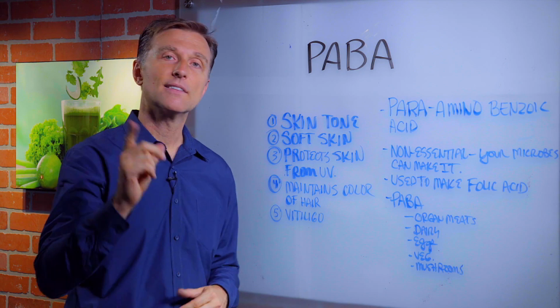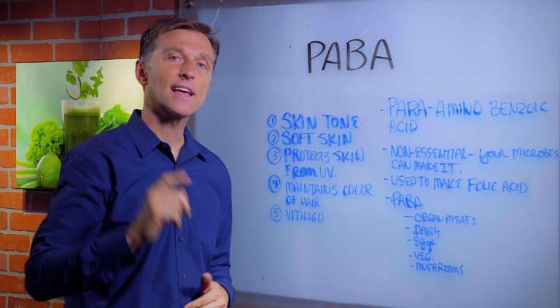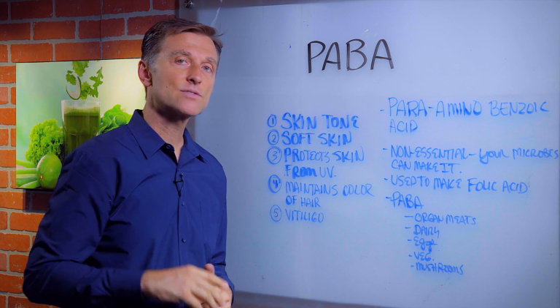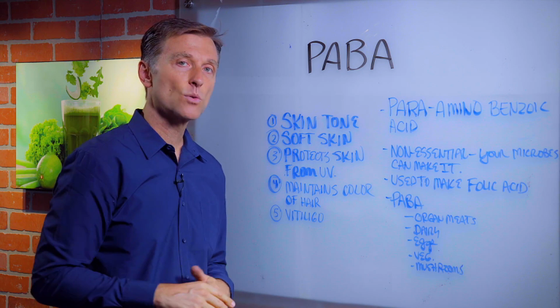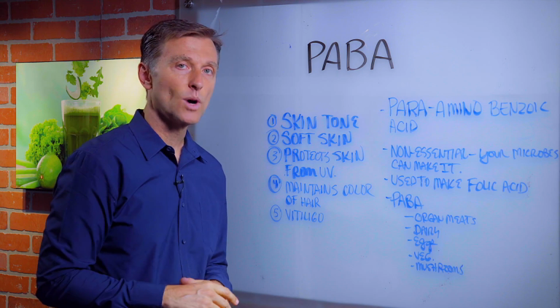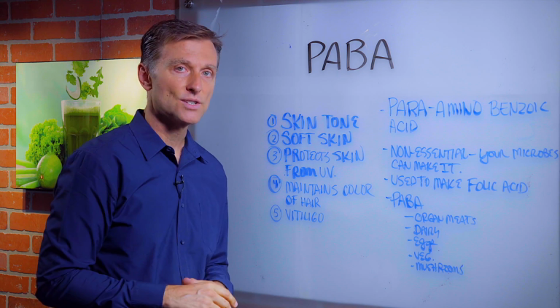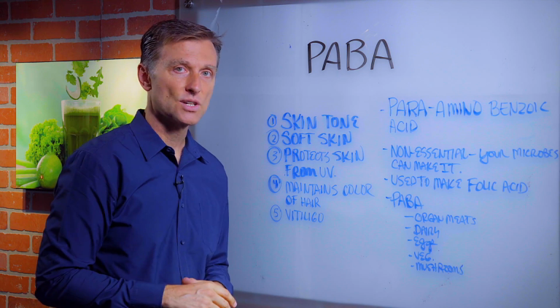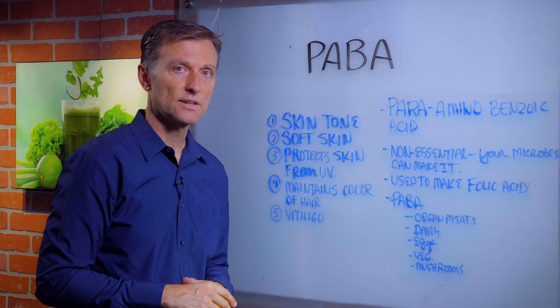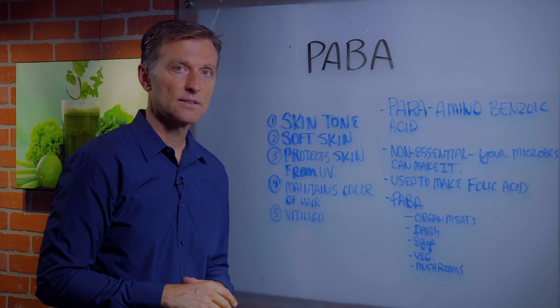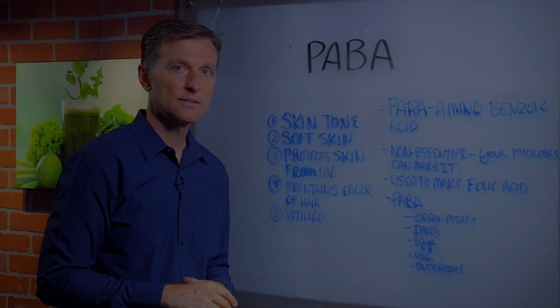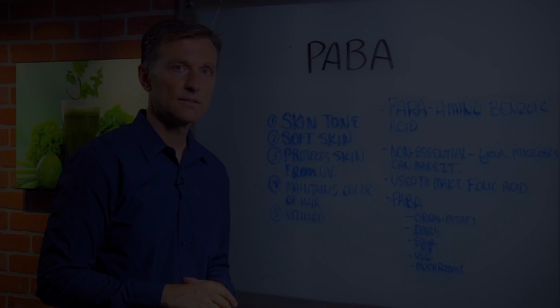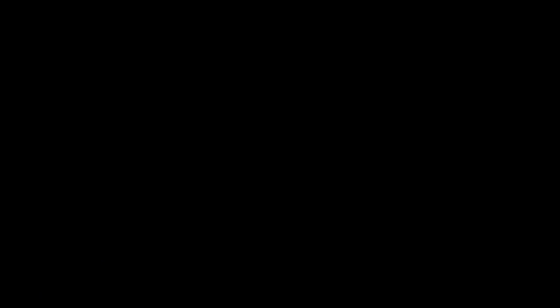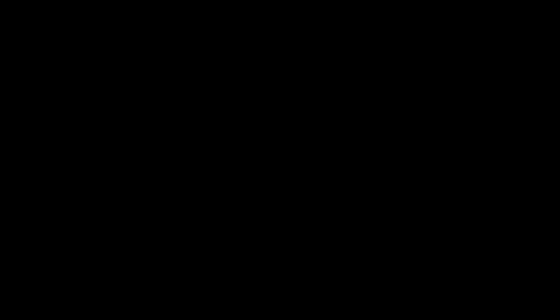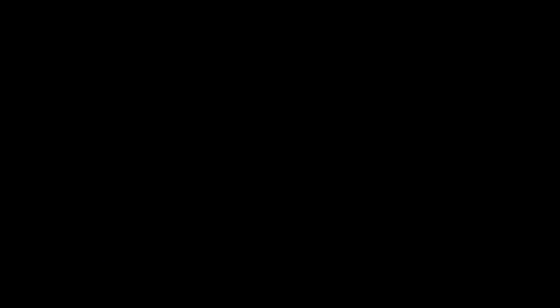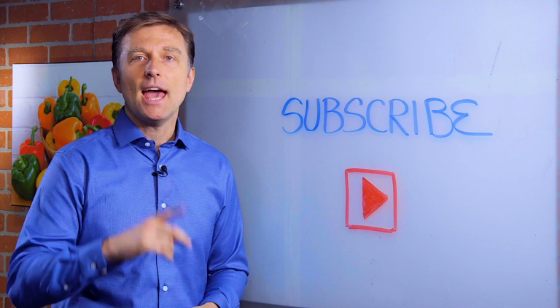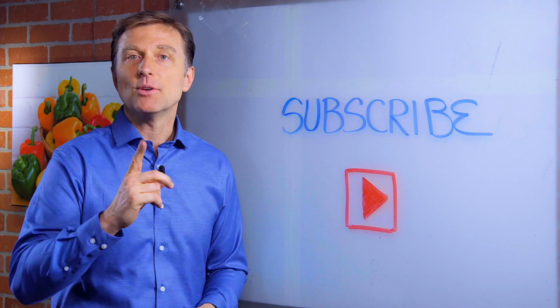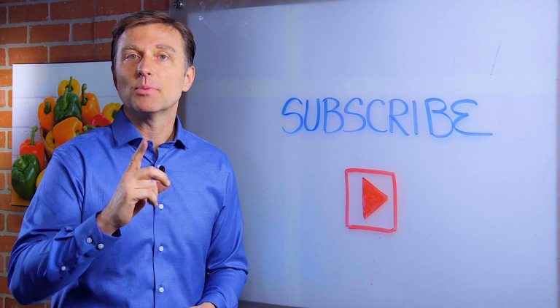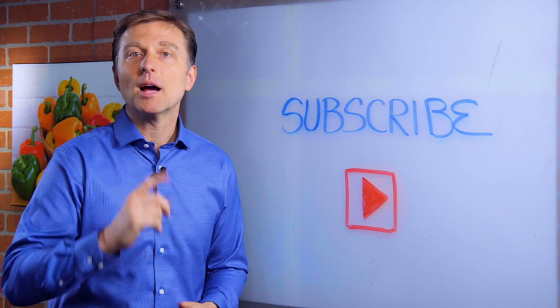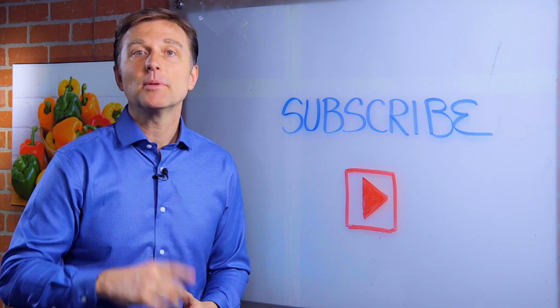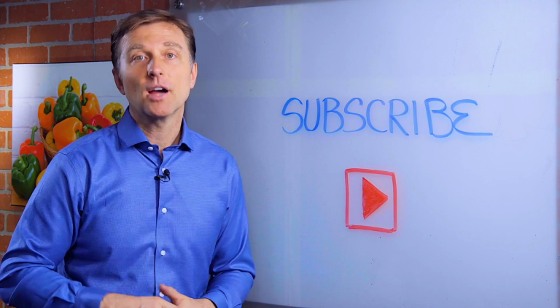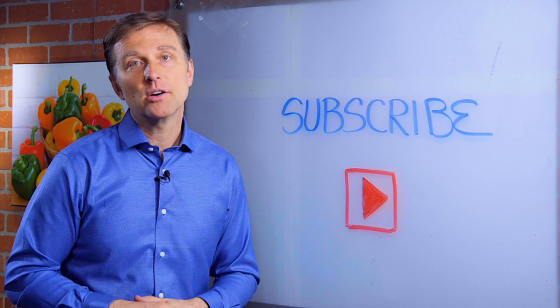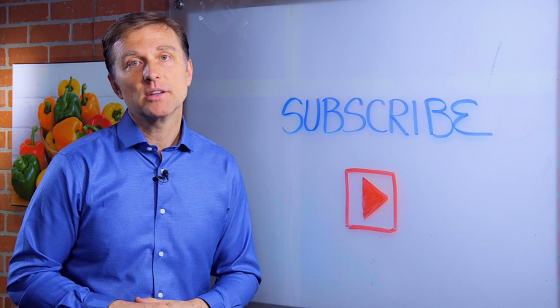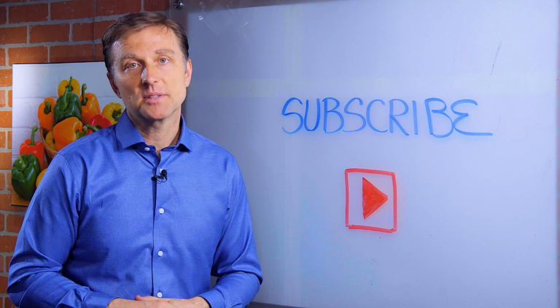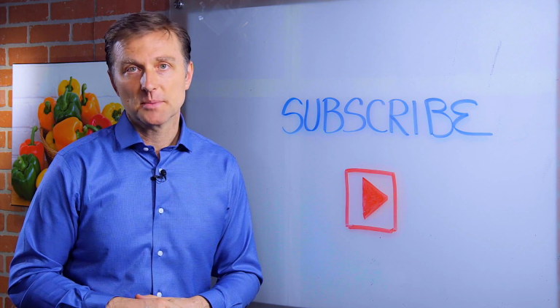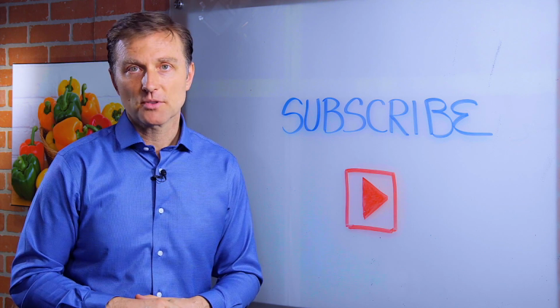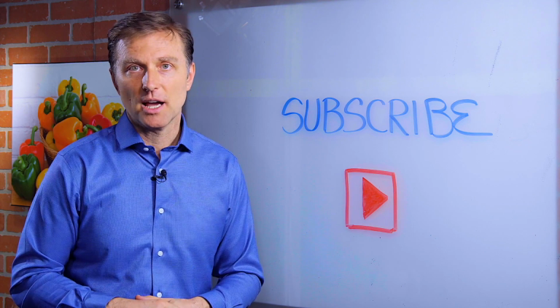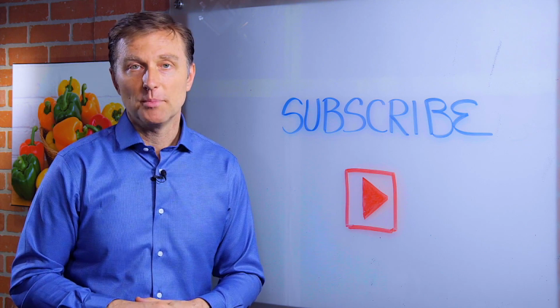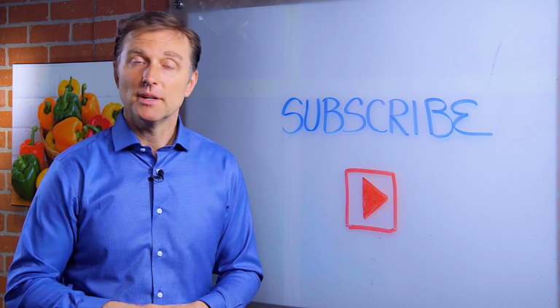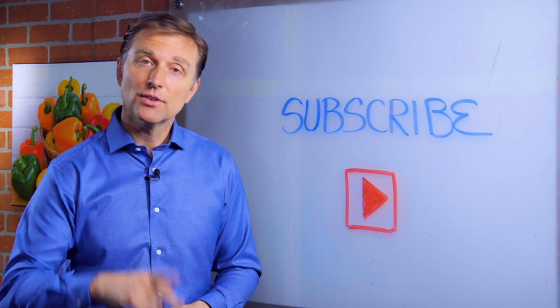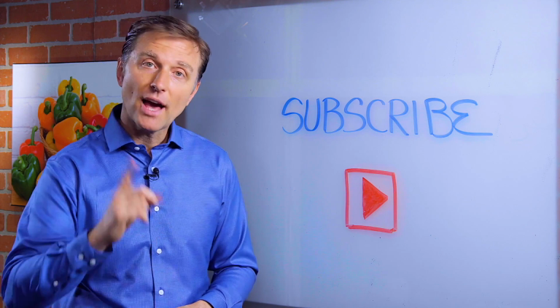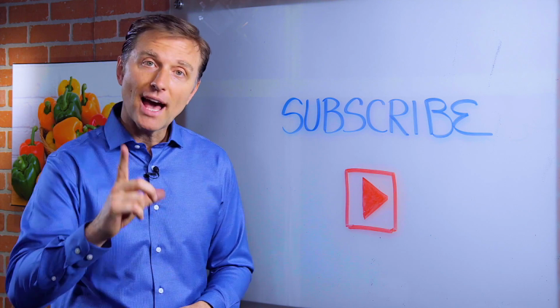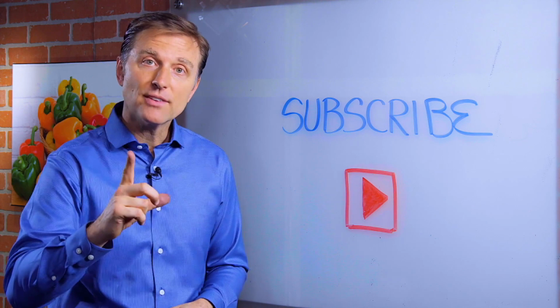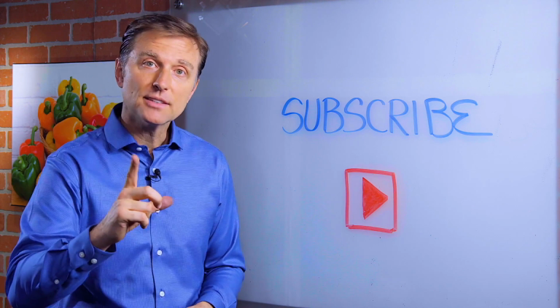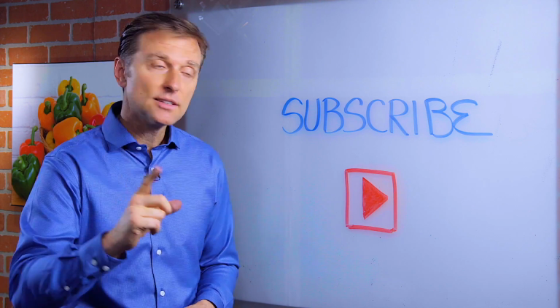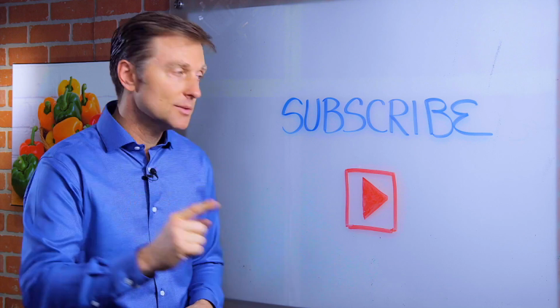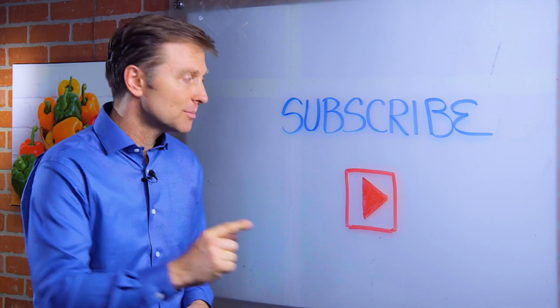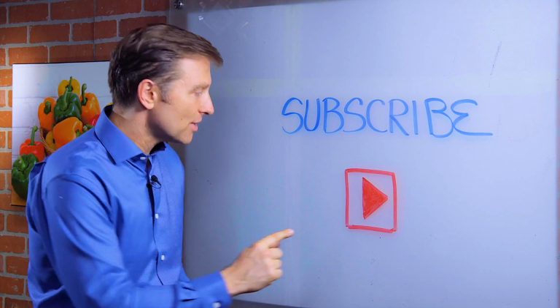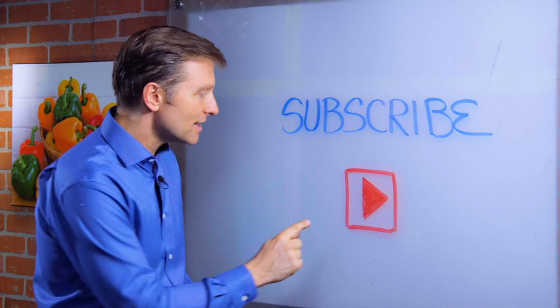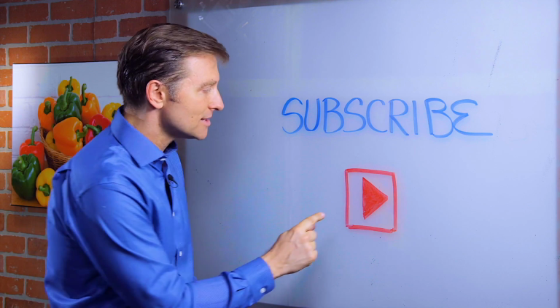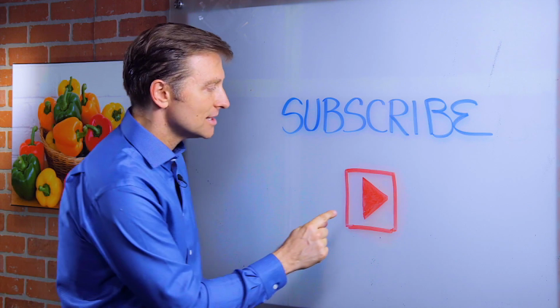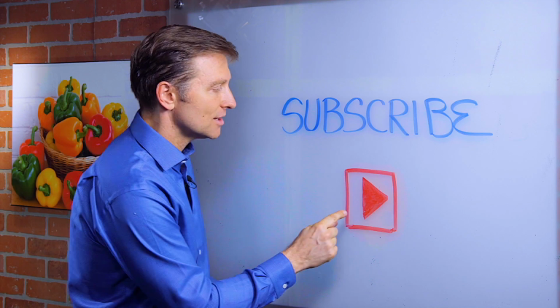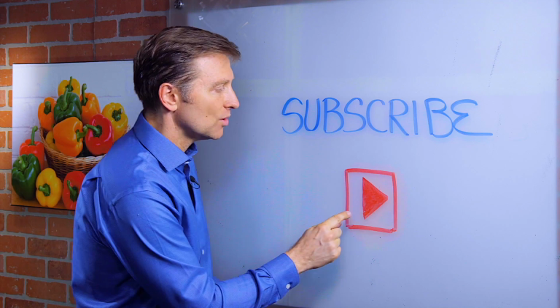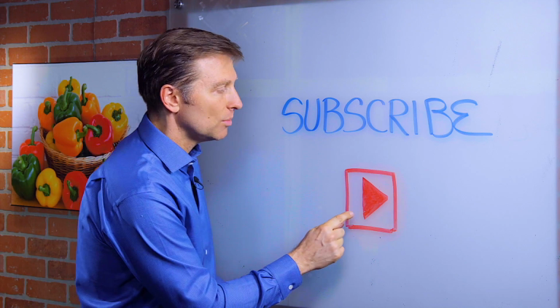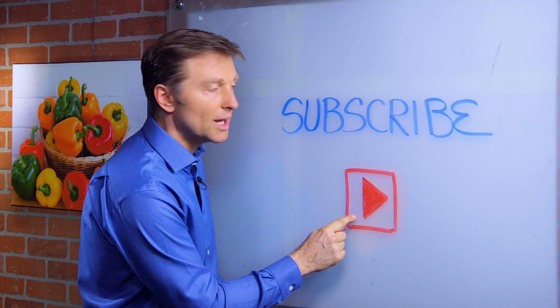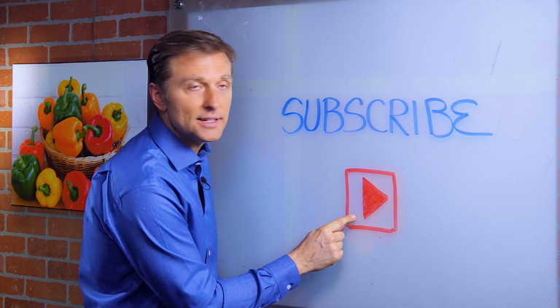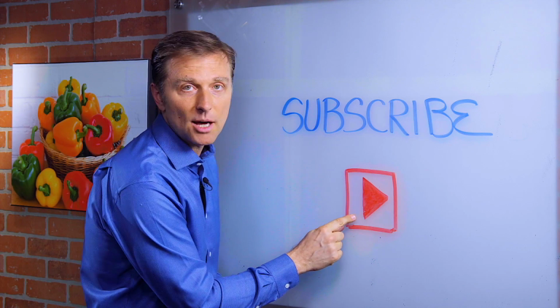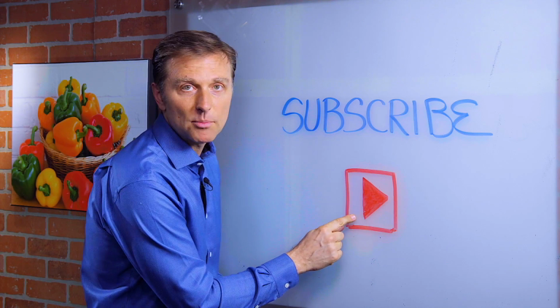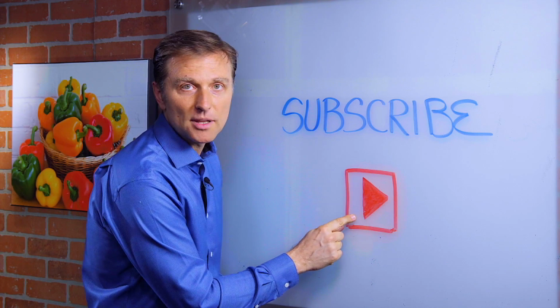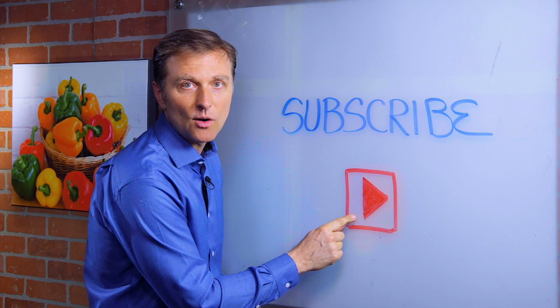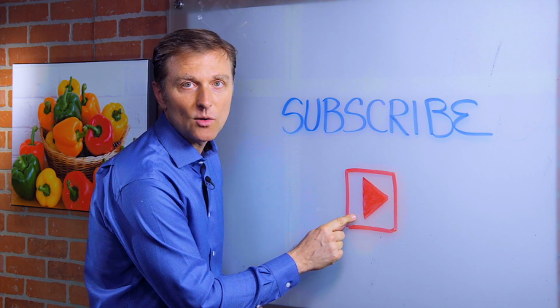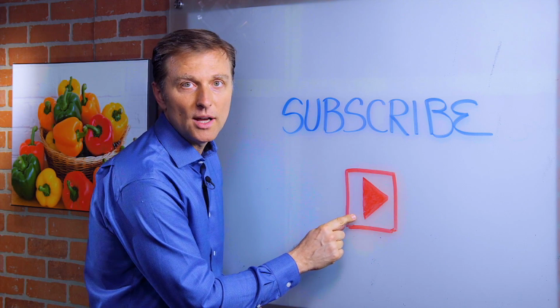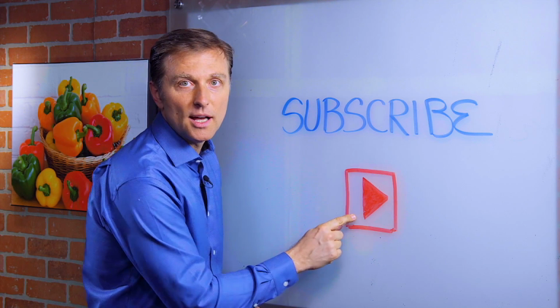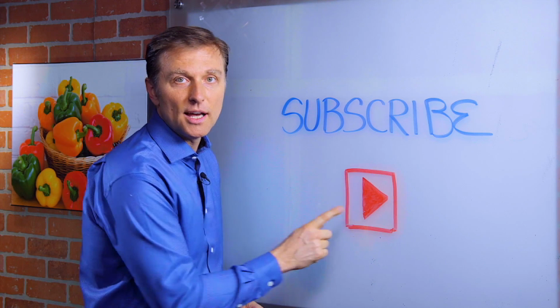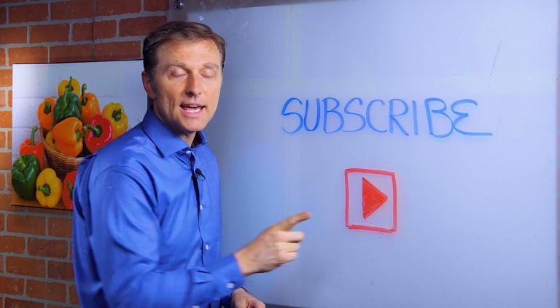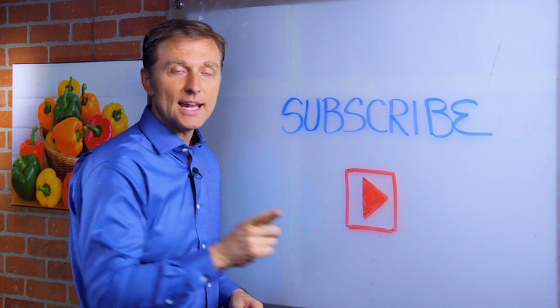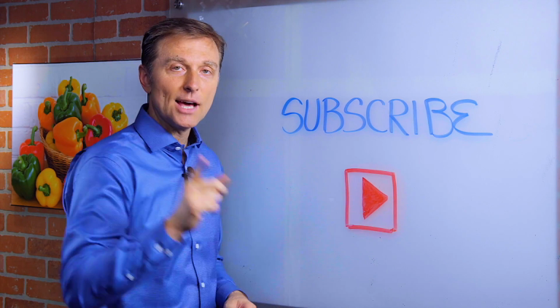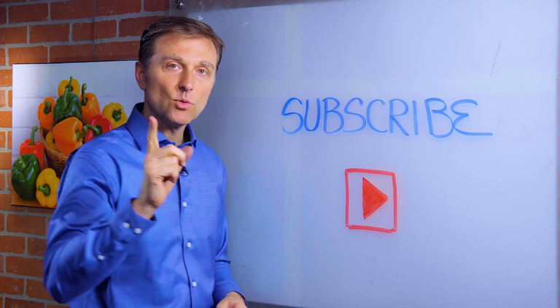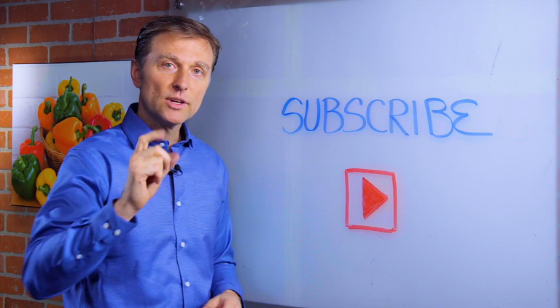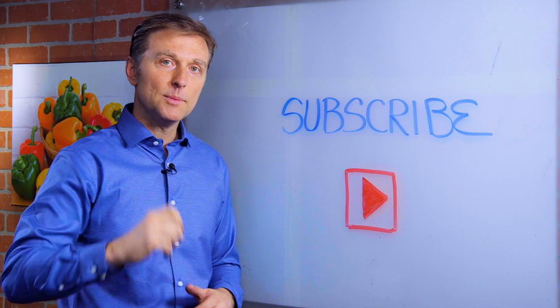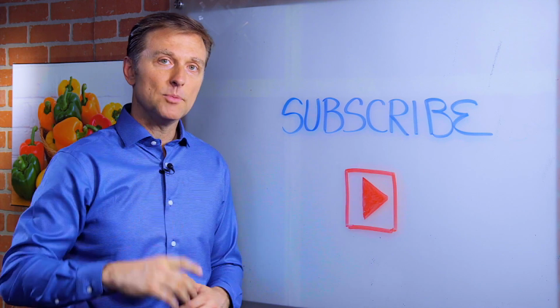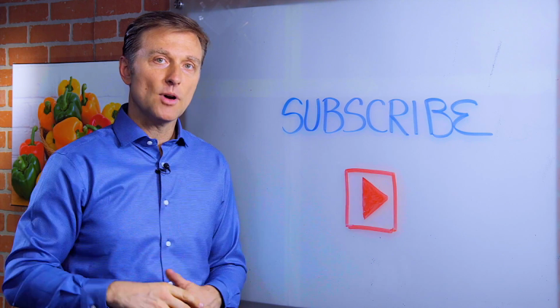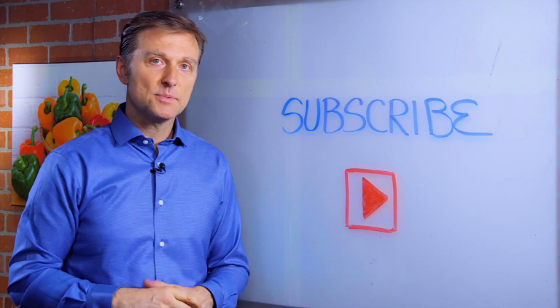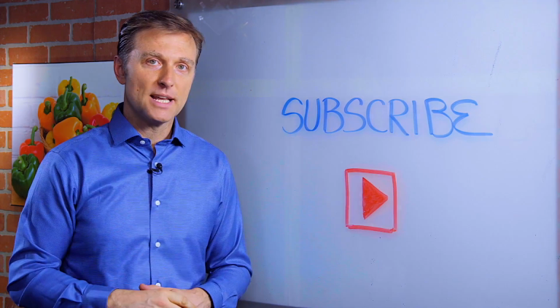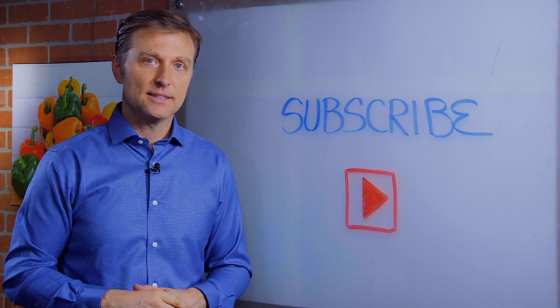Thanks for watching. If you haven't already subscribed, press this little button down below and I will keep you updated.